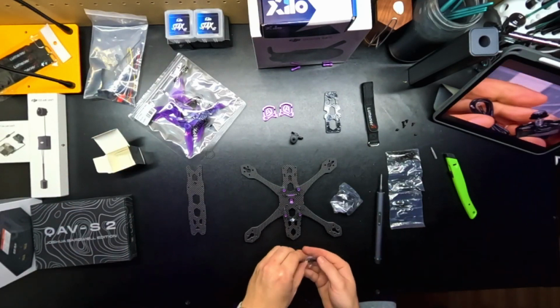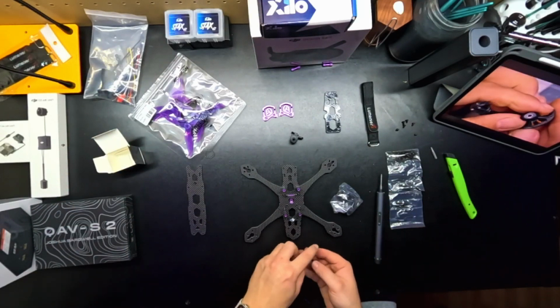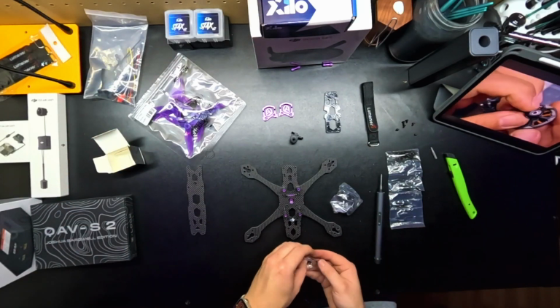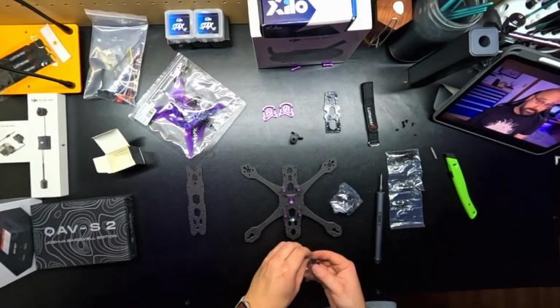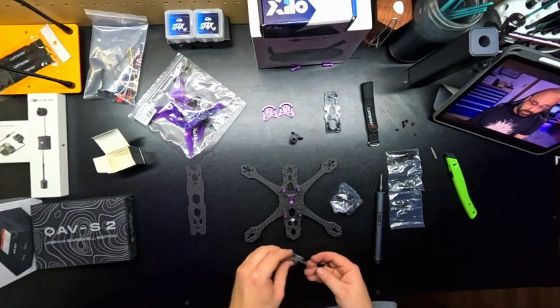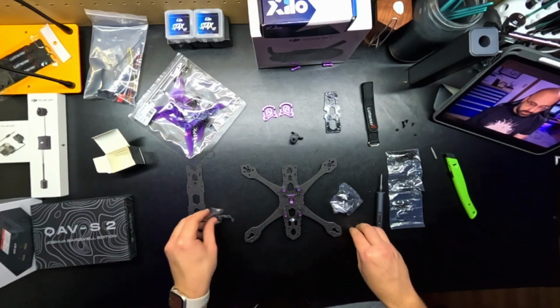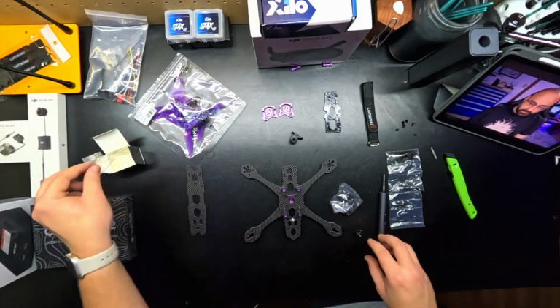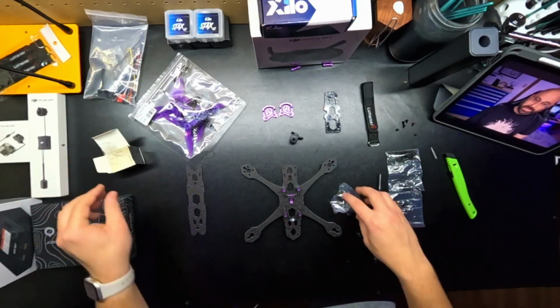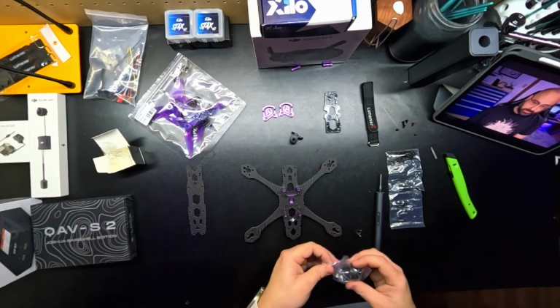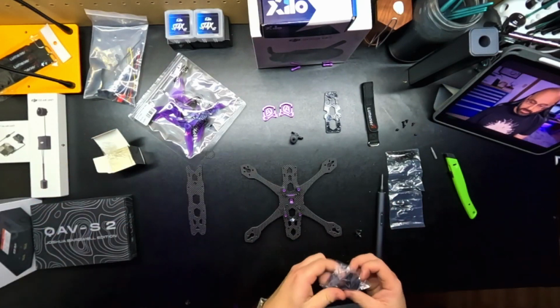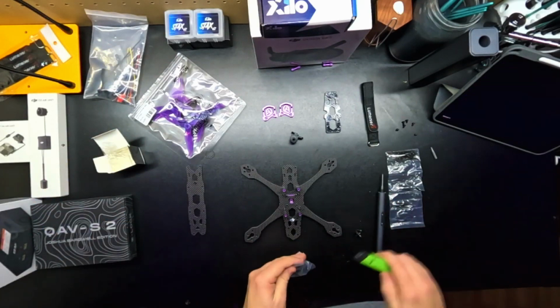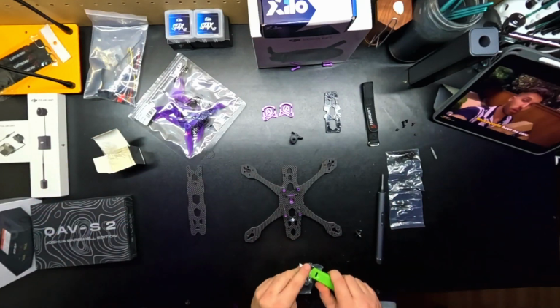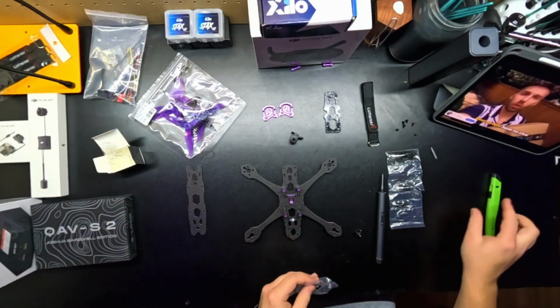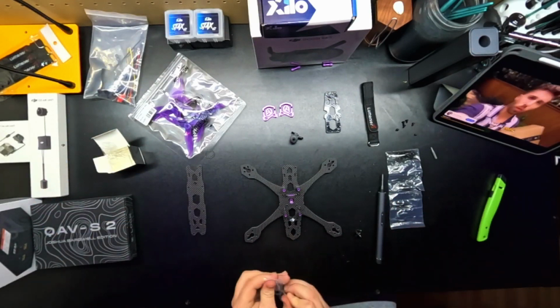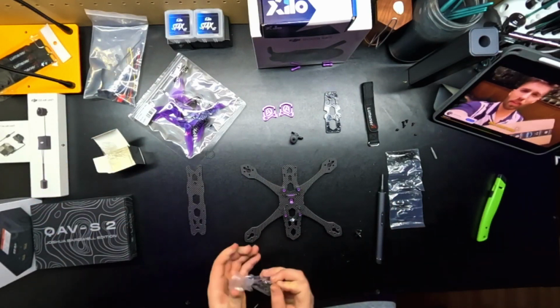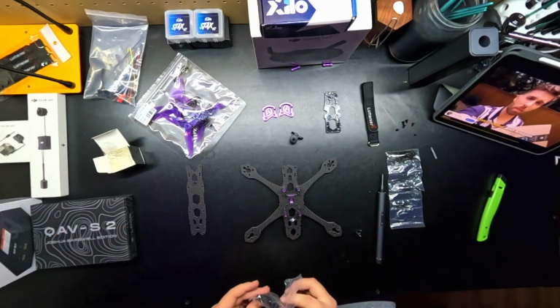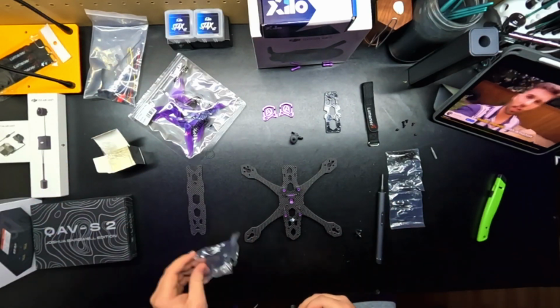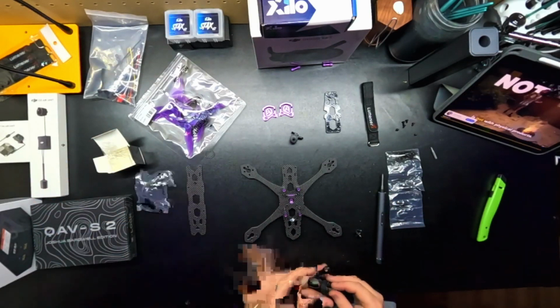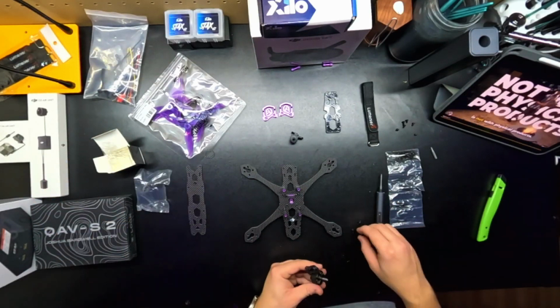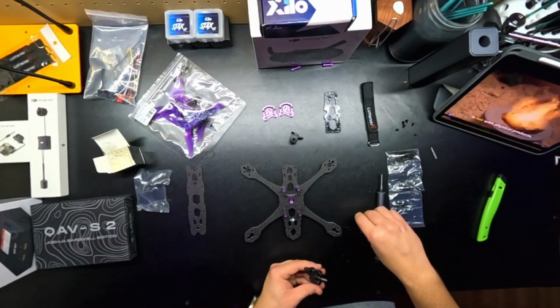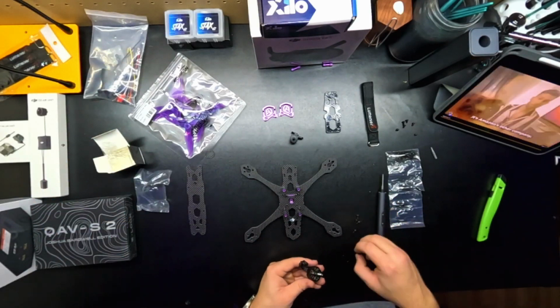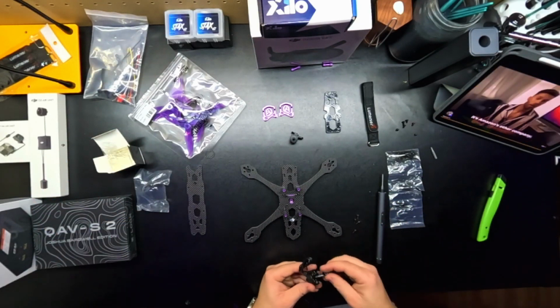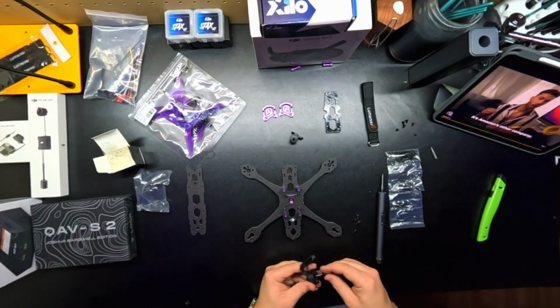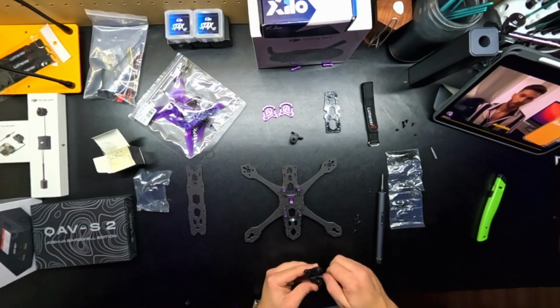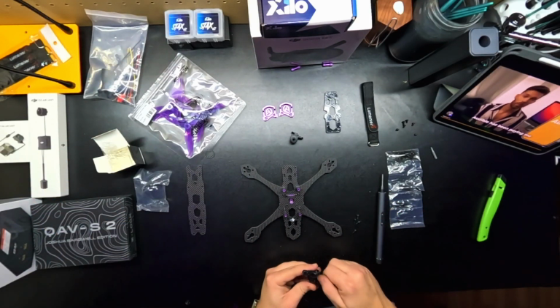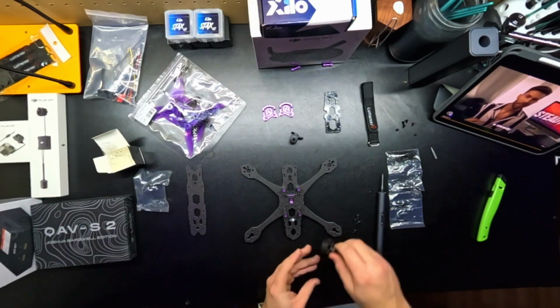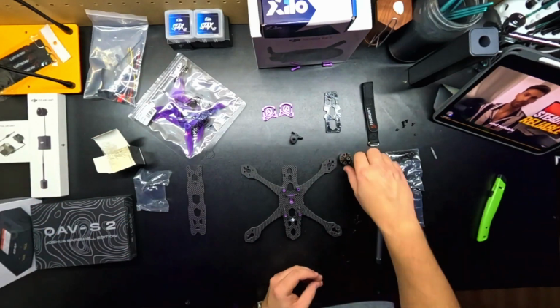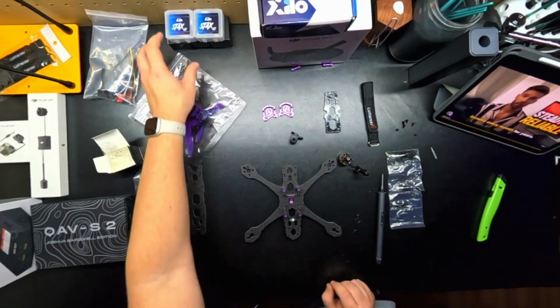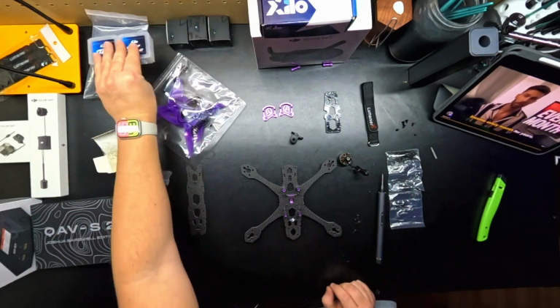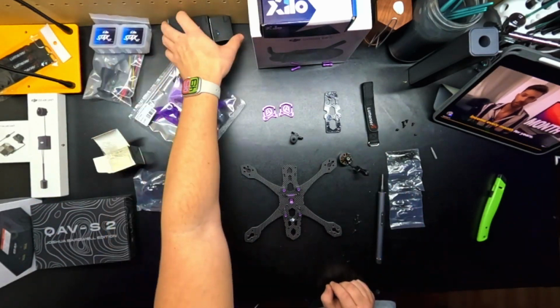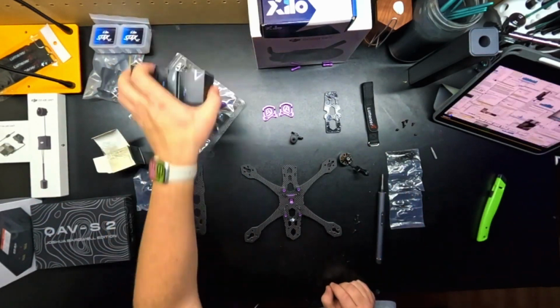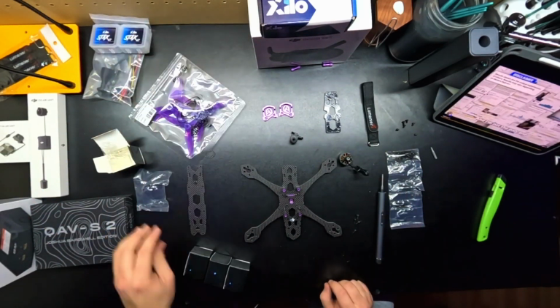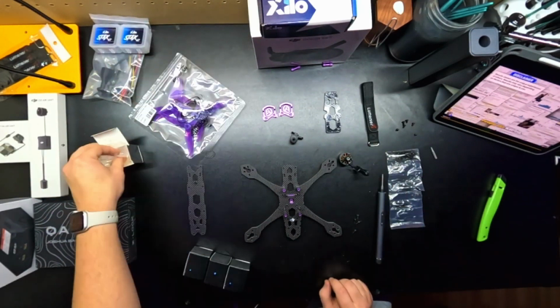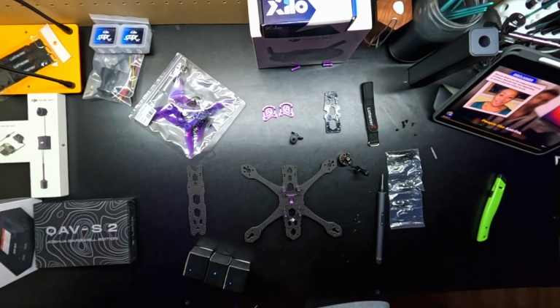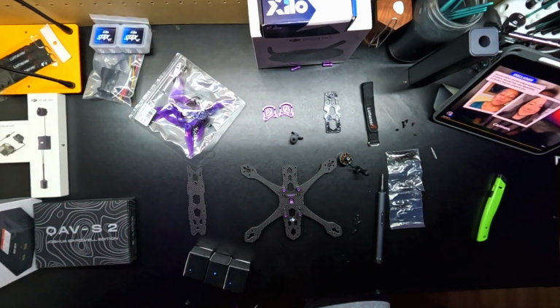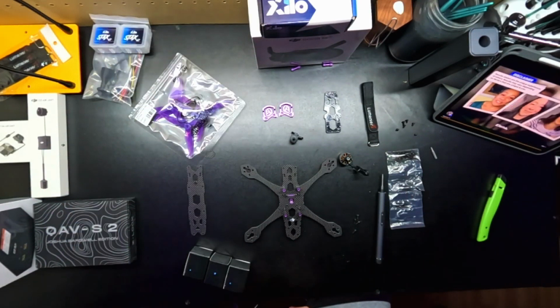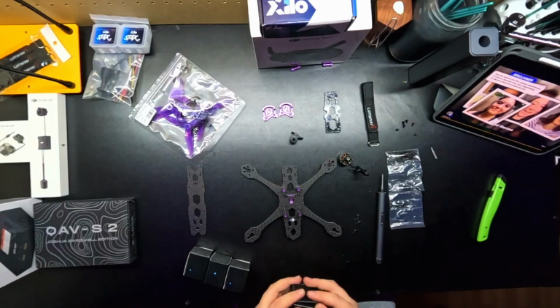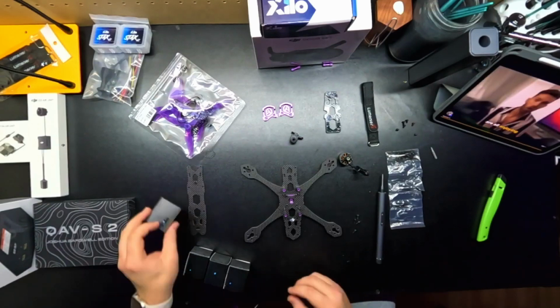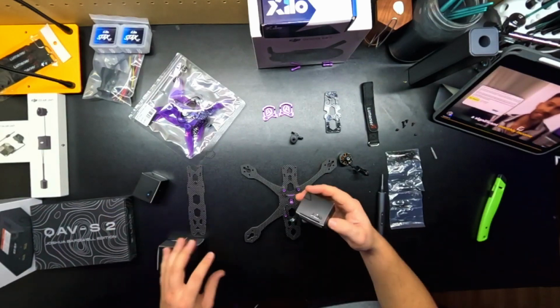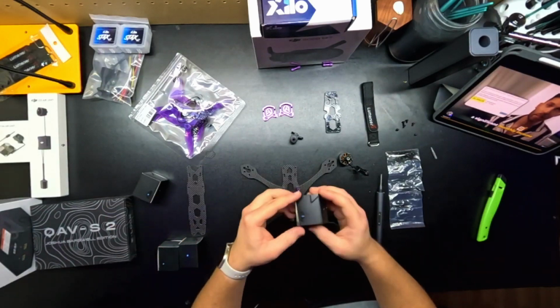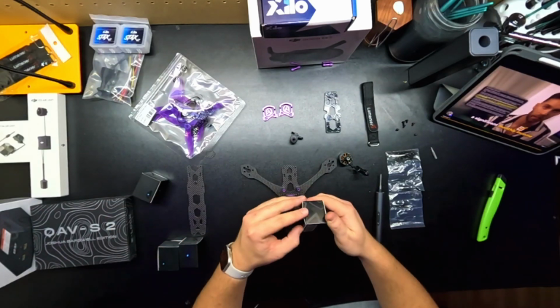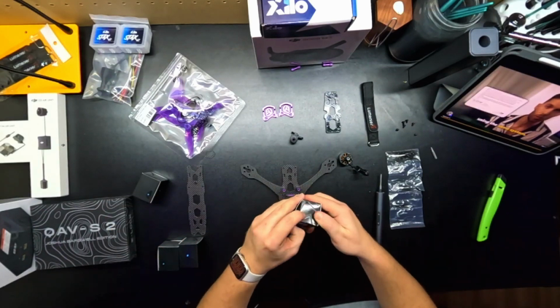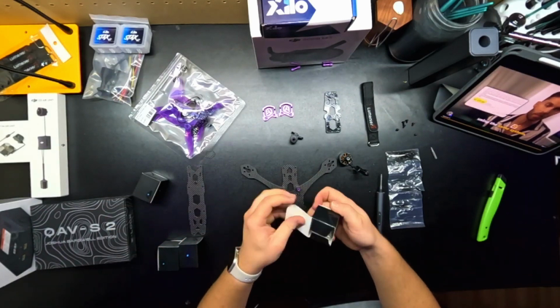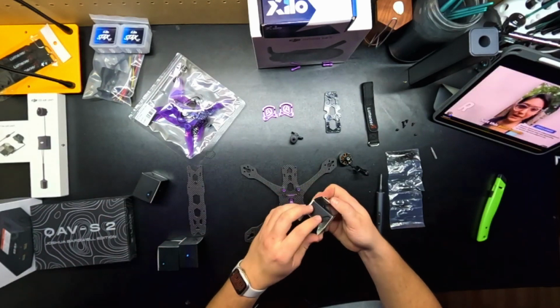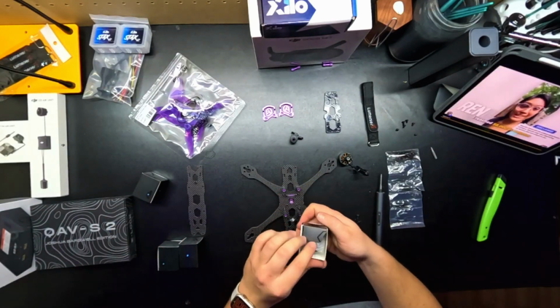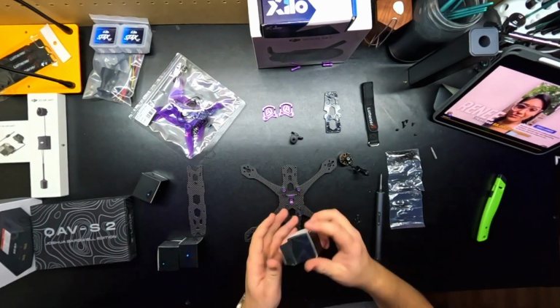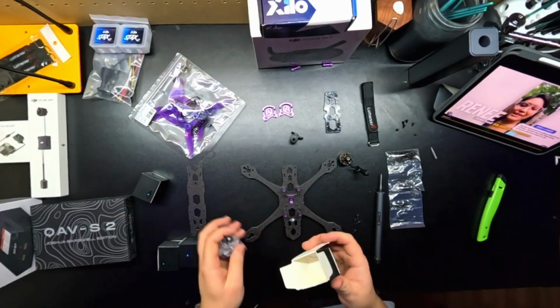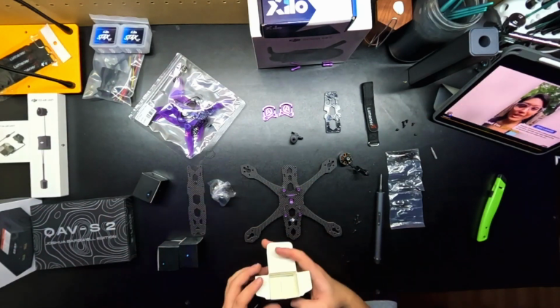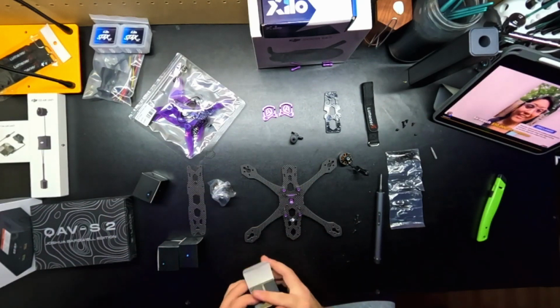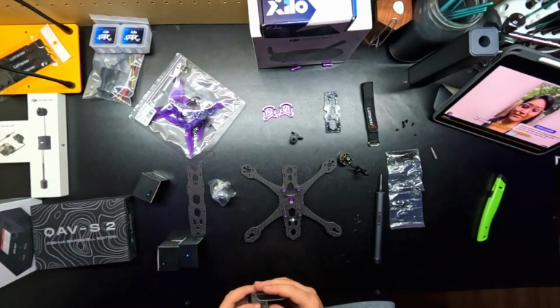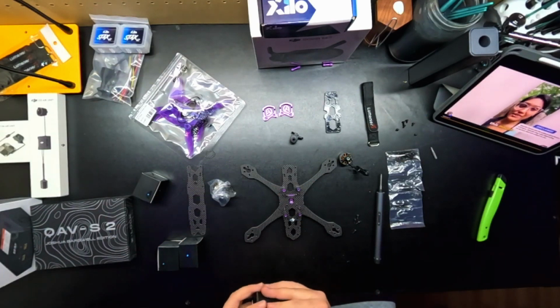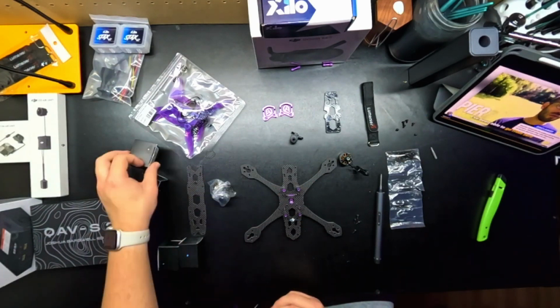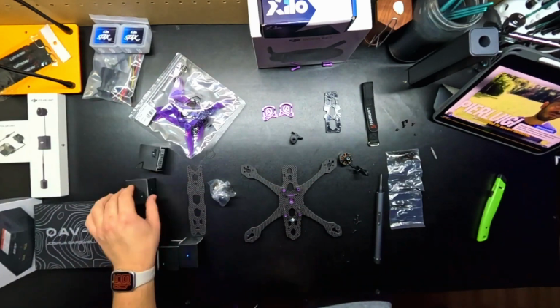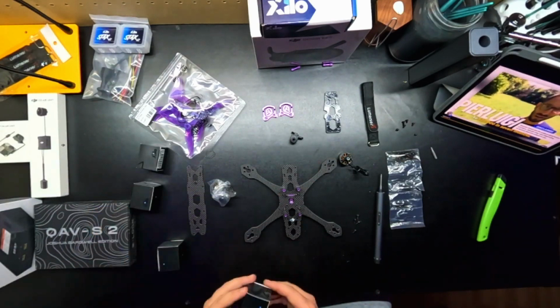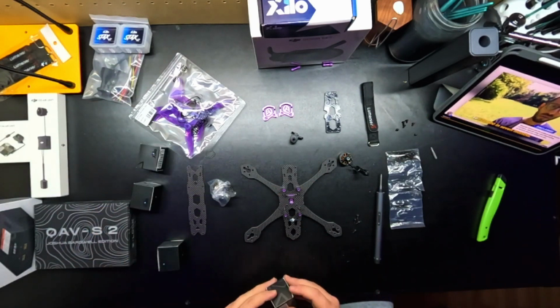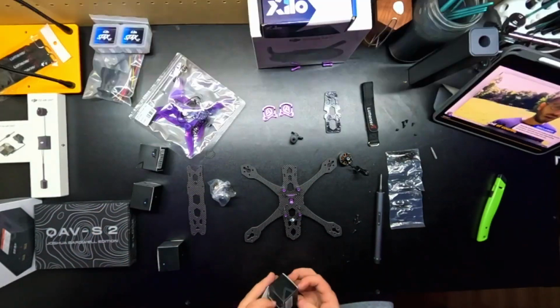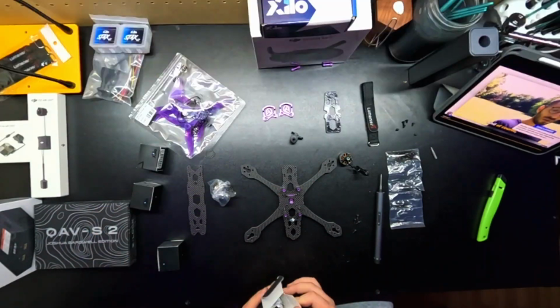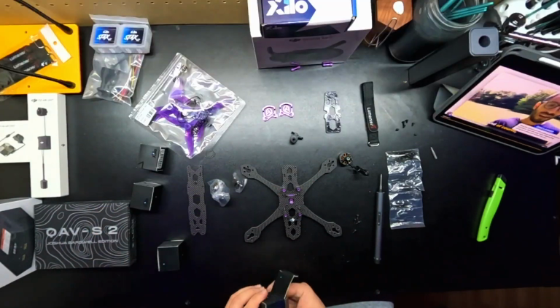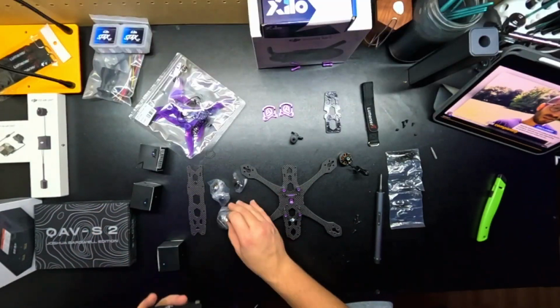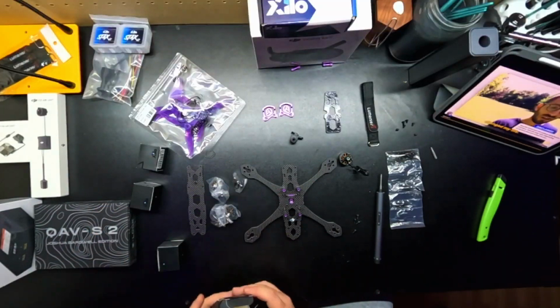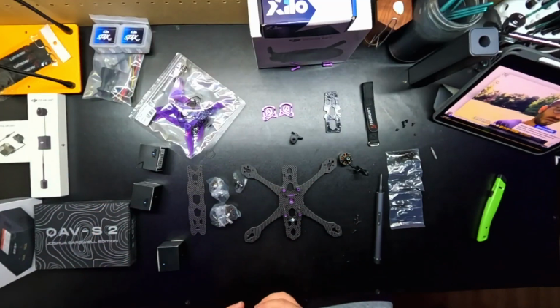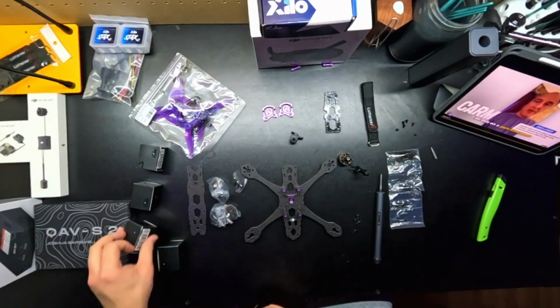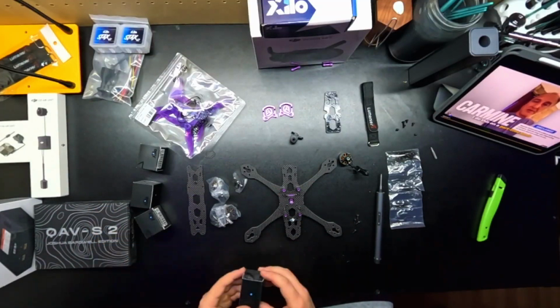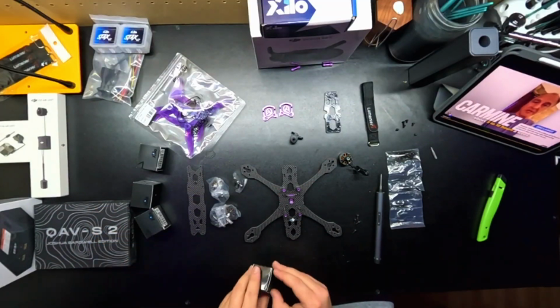This is just me unwrapping each of the individual motors here and setting them out, getting ready to mount them on the quad itself.